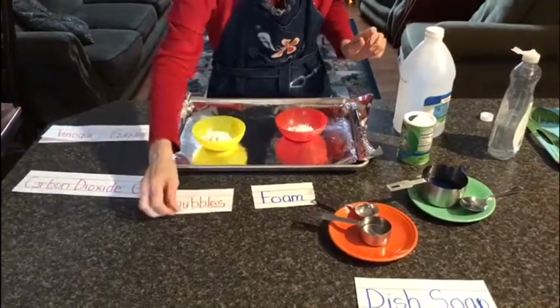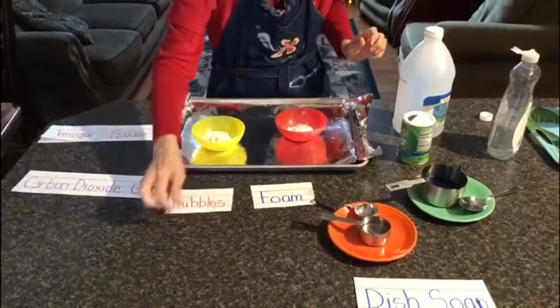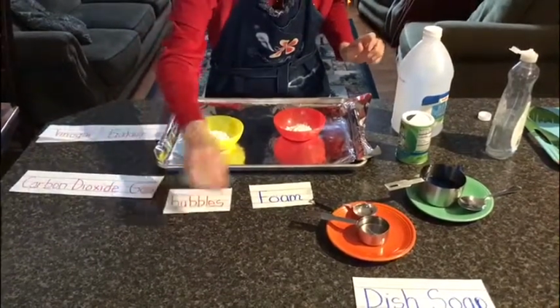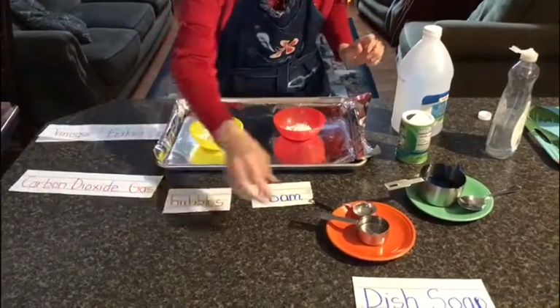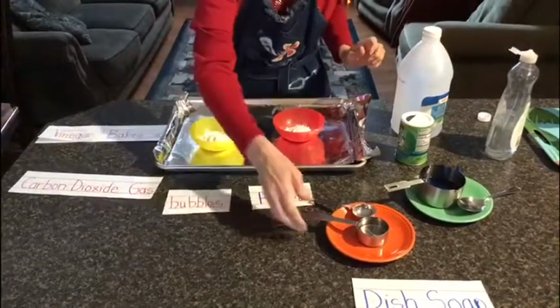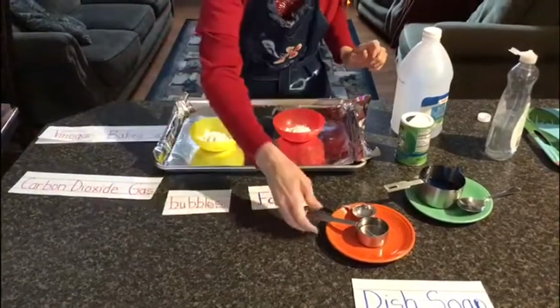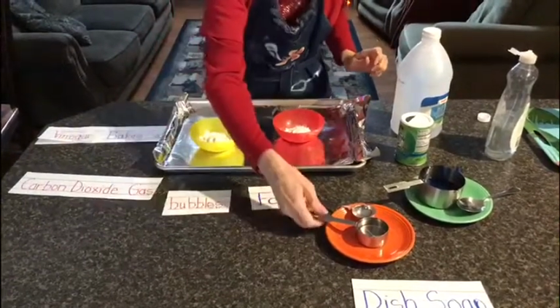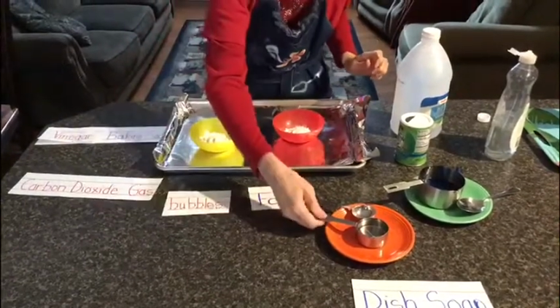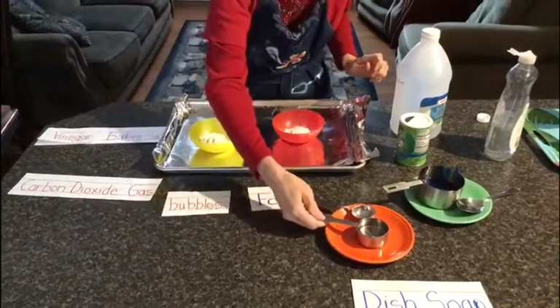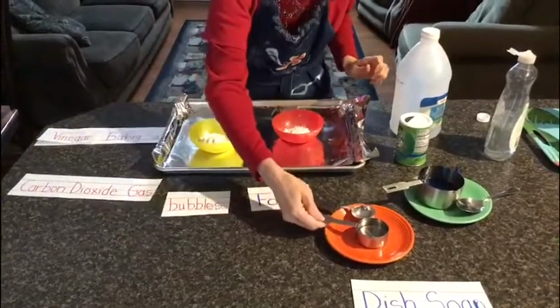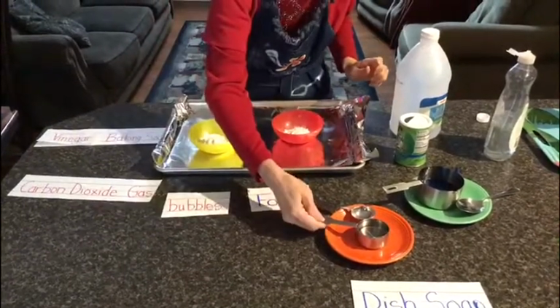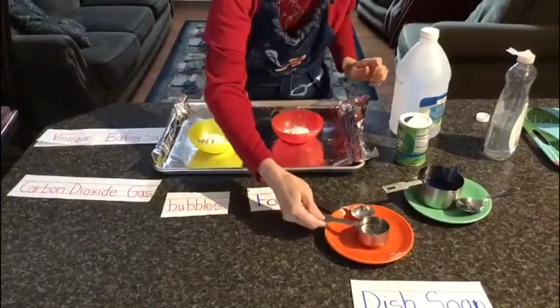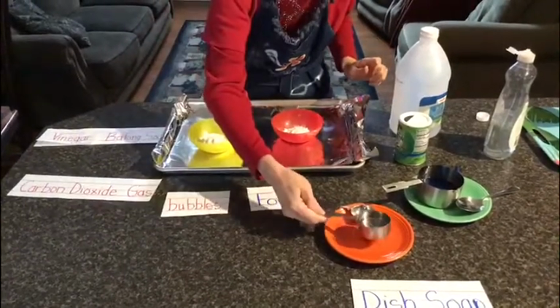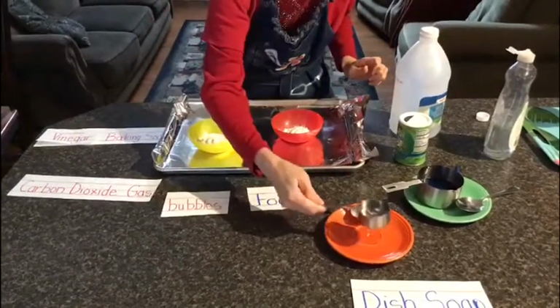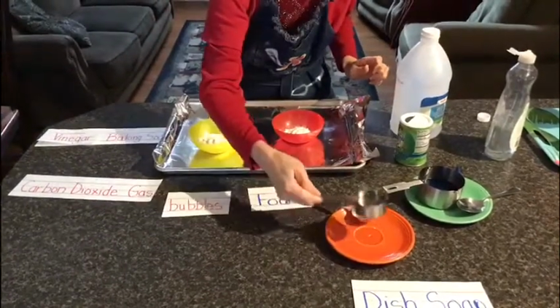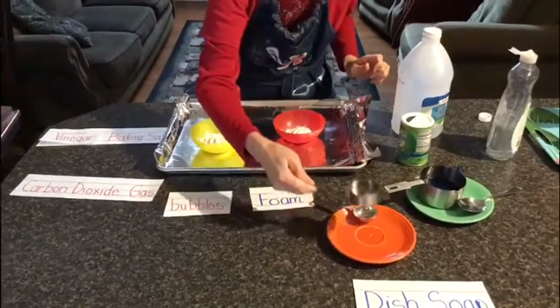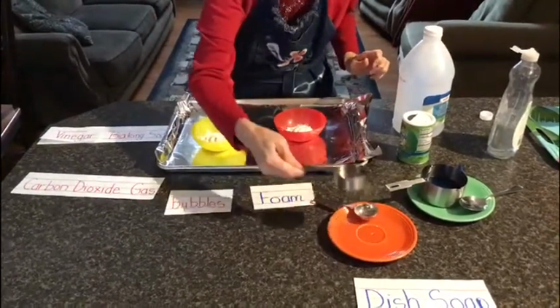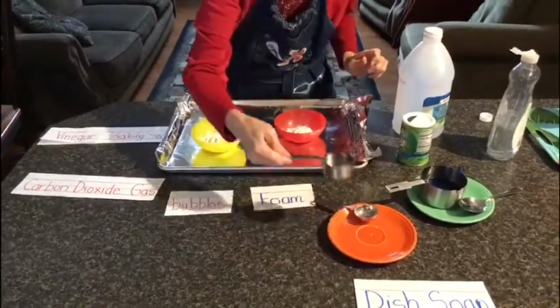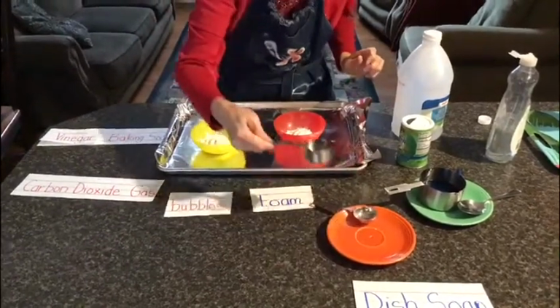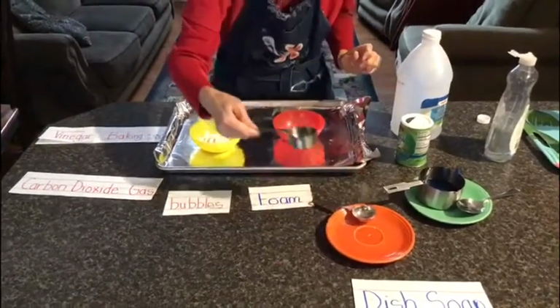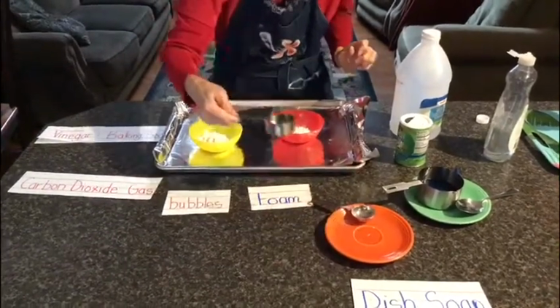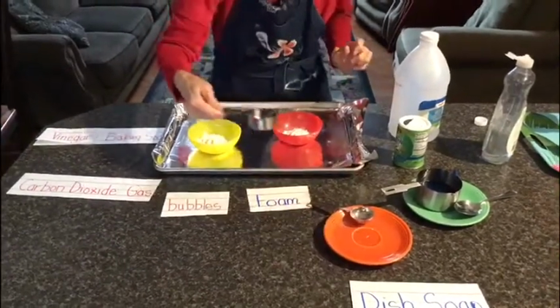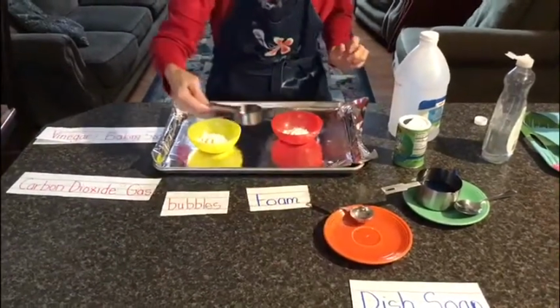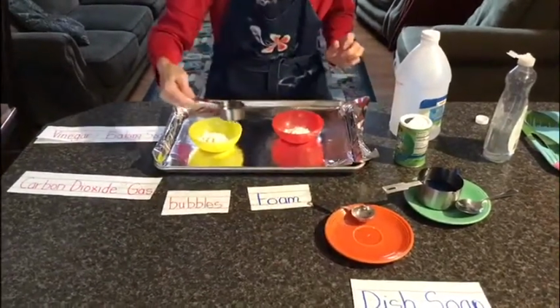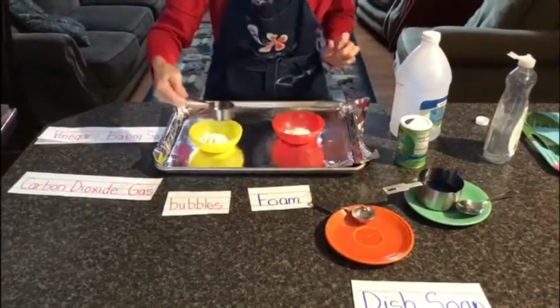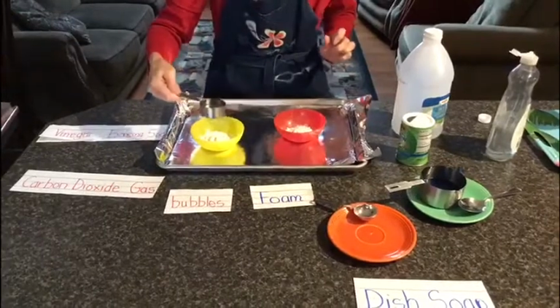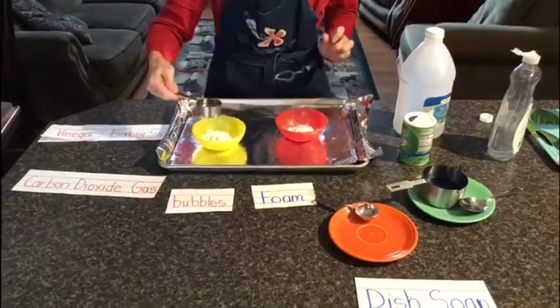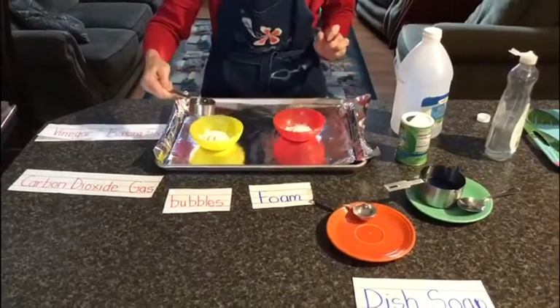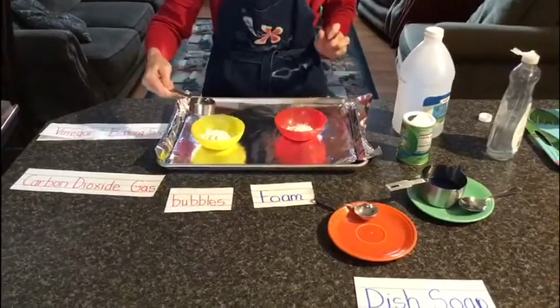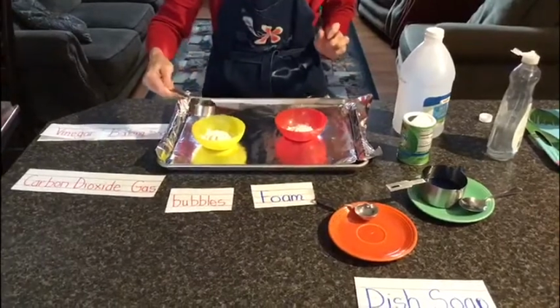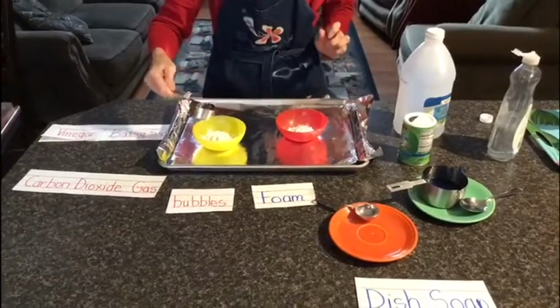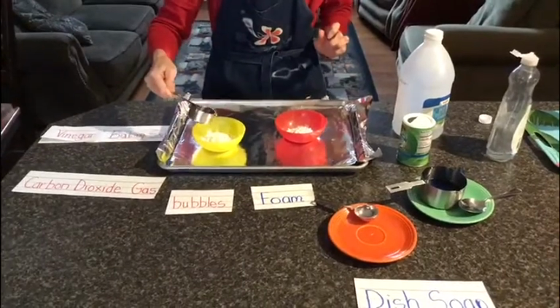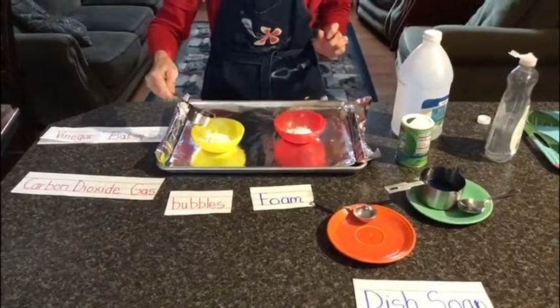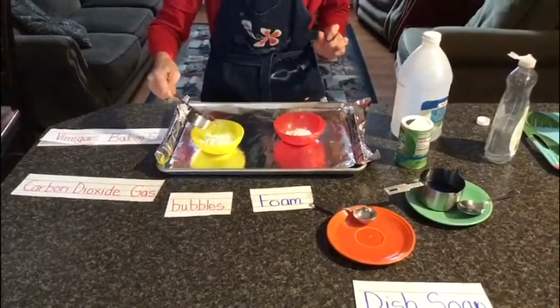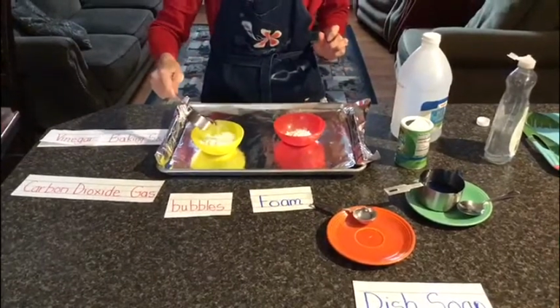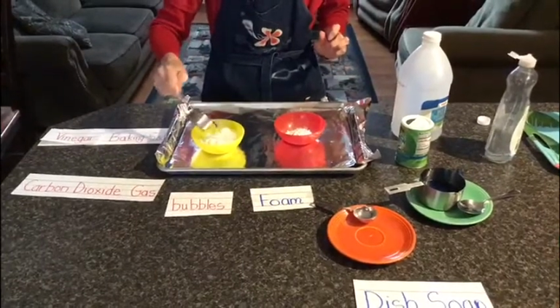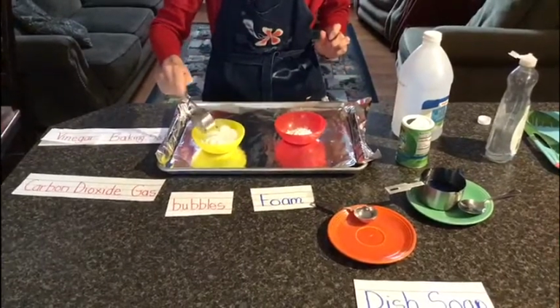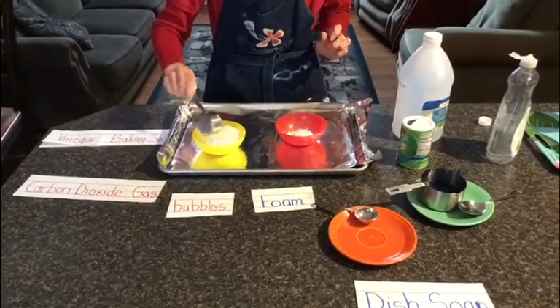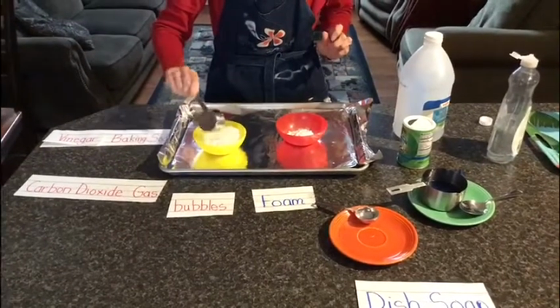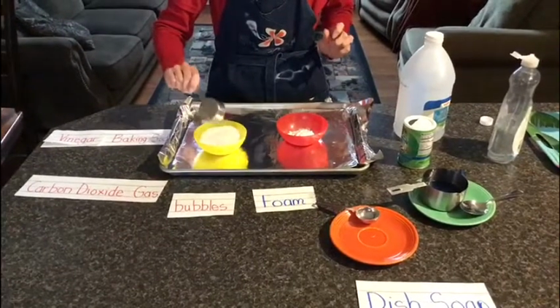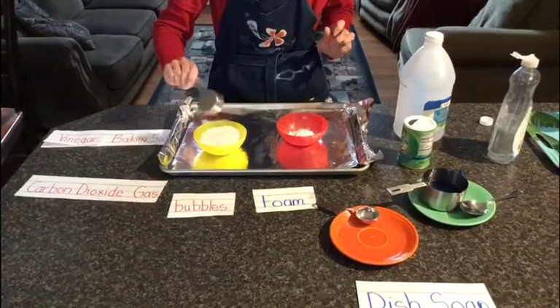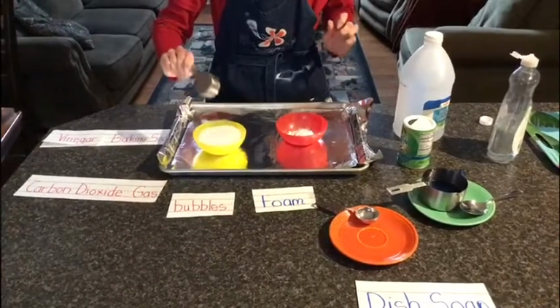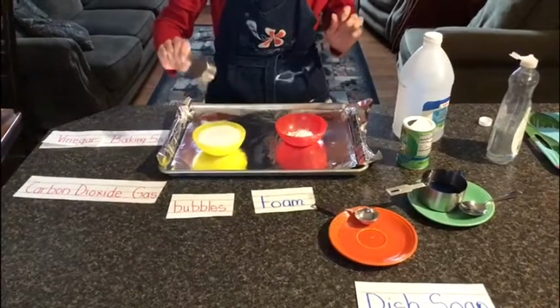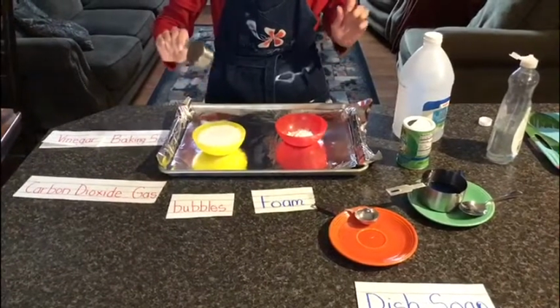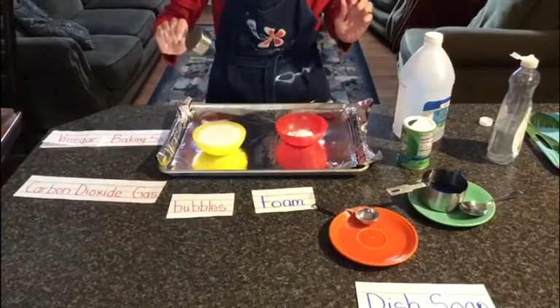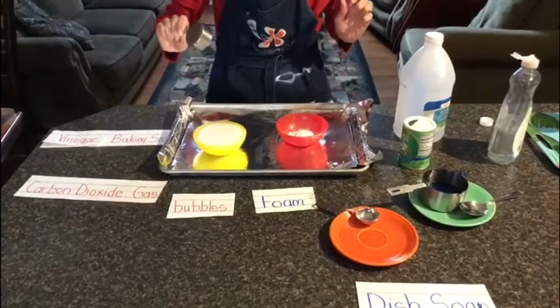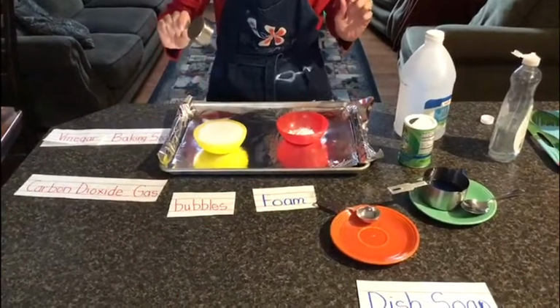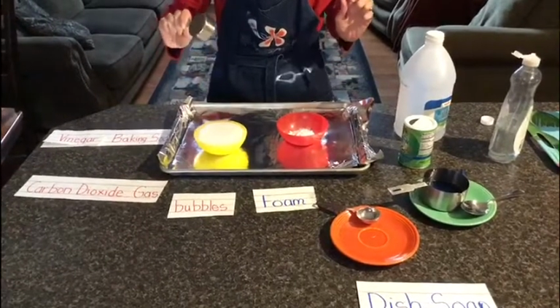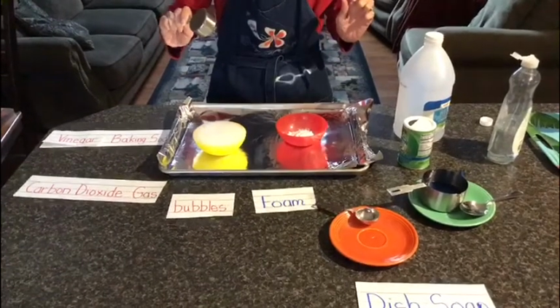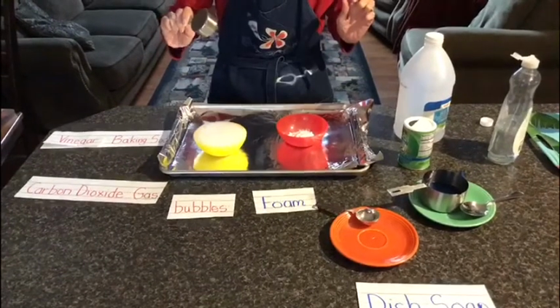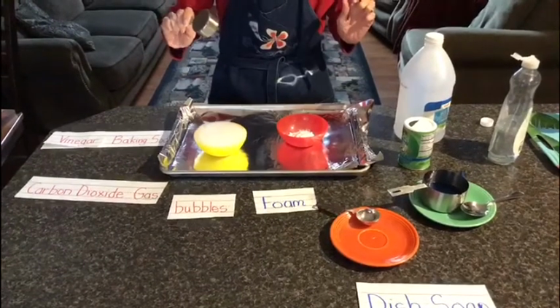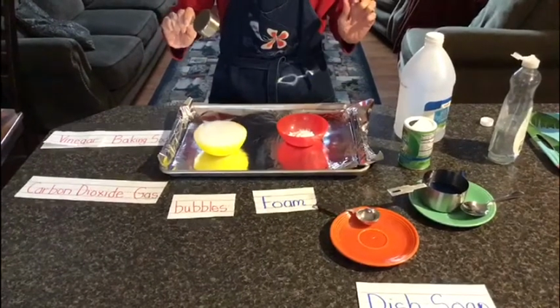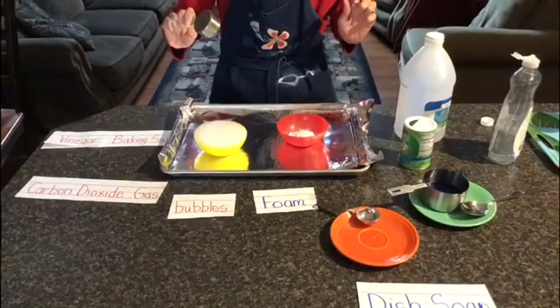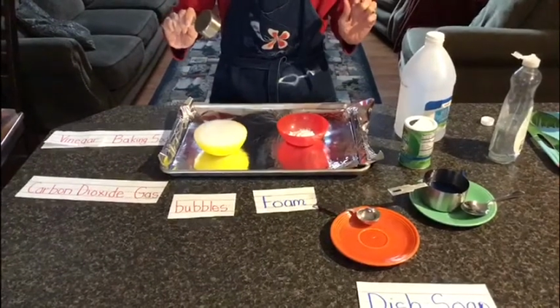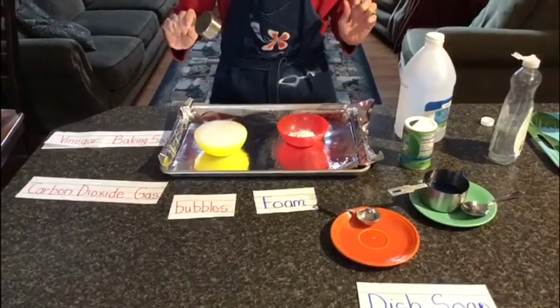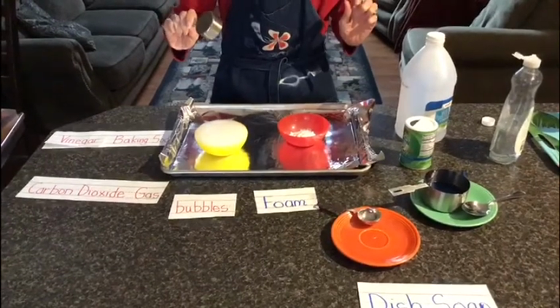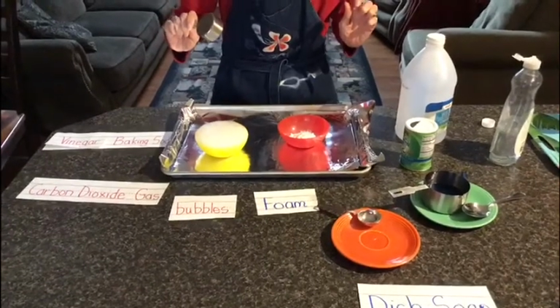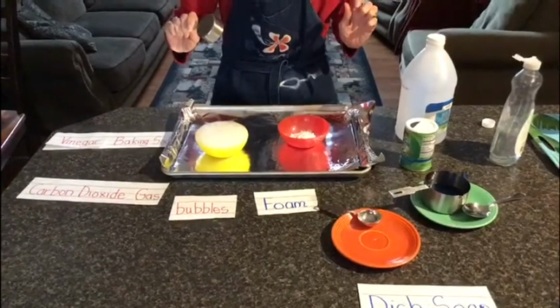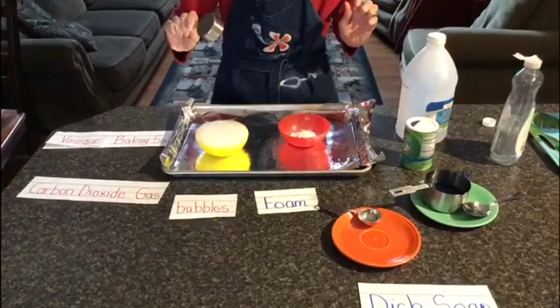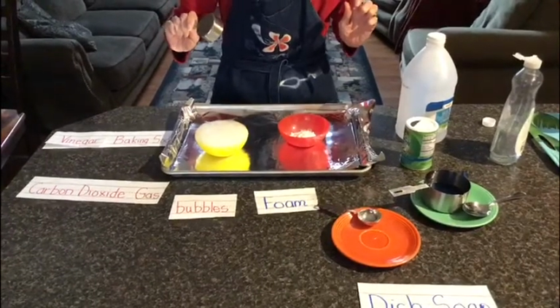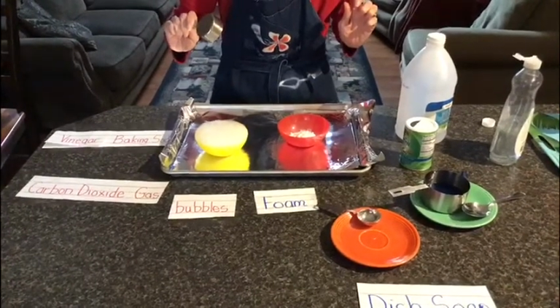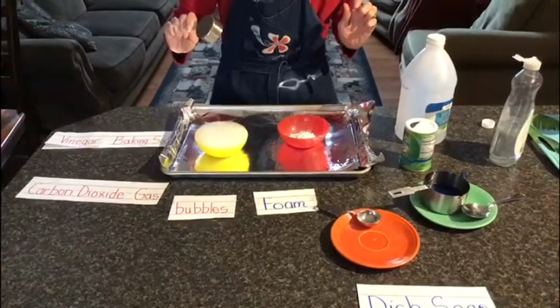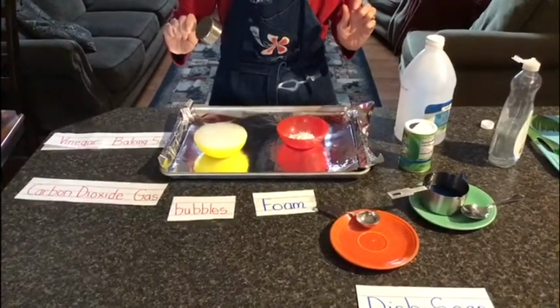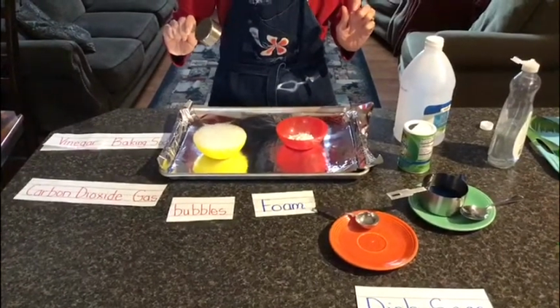So here we go, let's watch. Whoa, that's so fun!